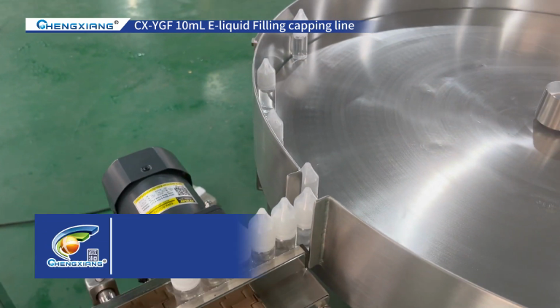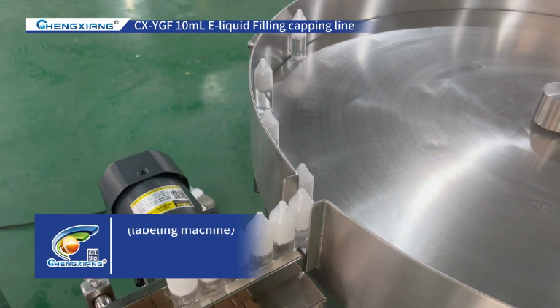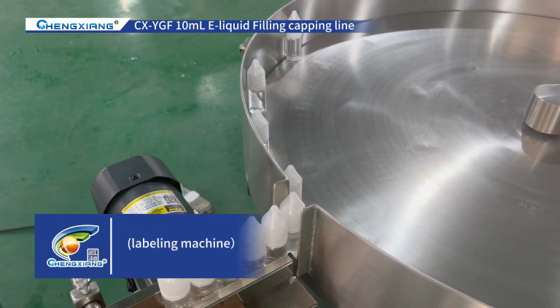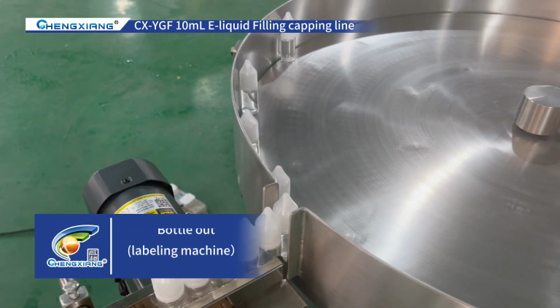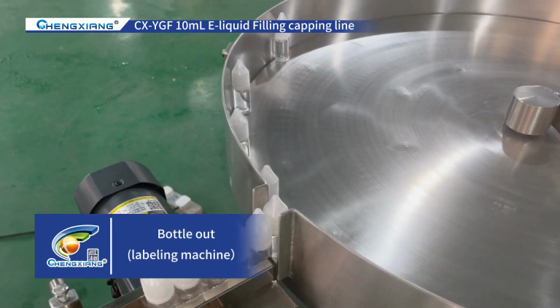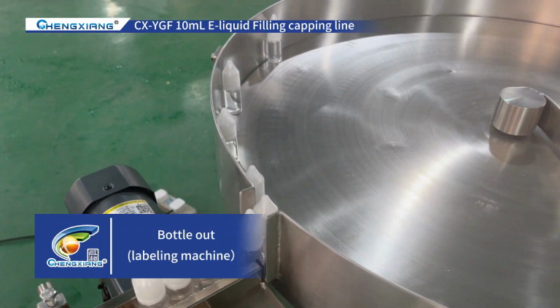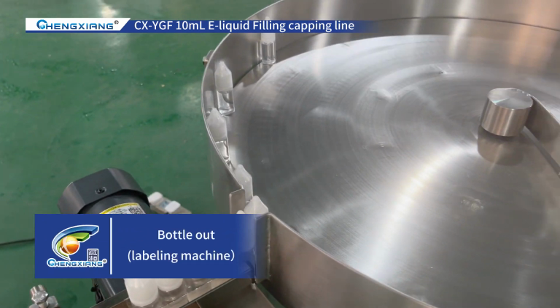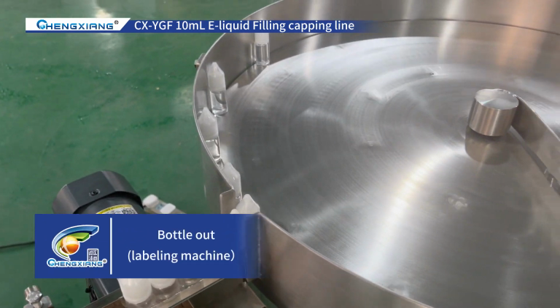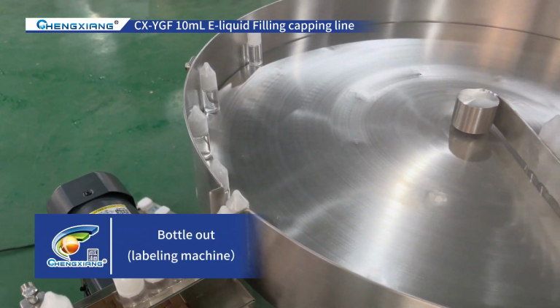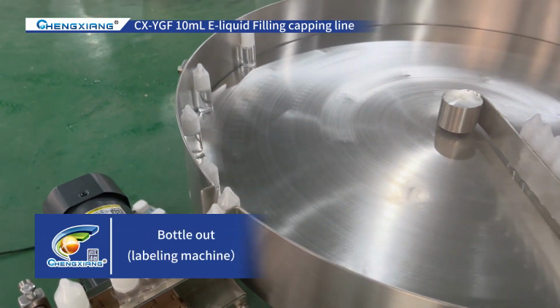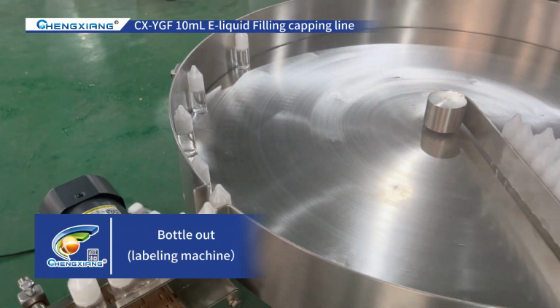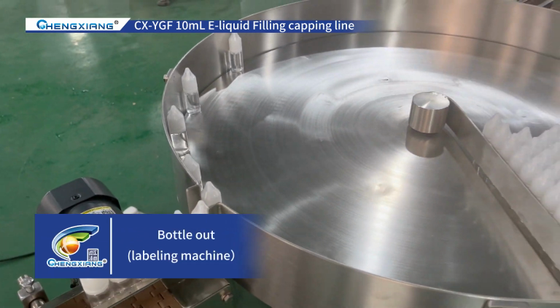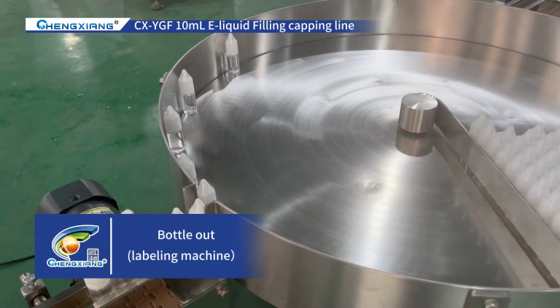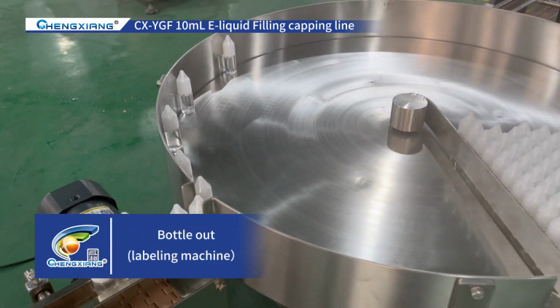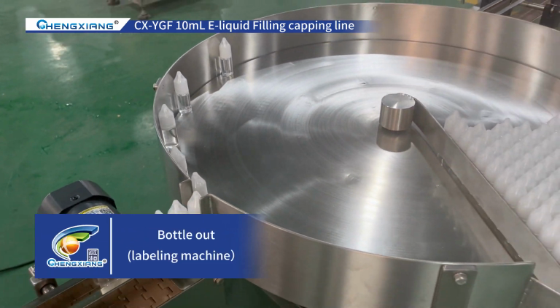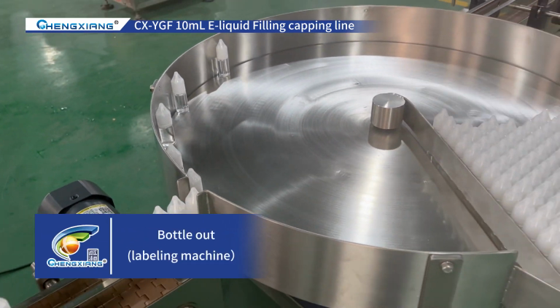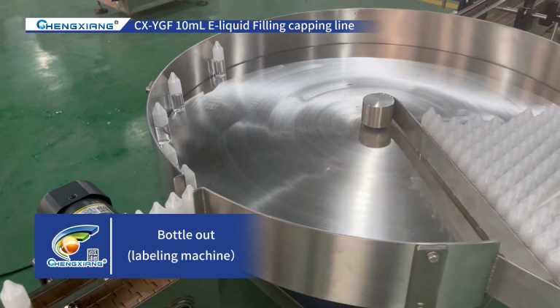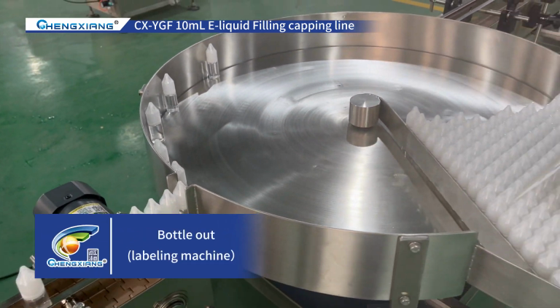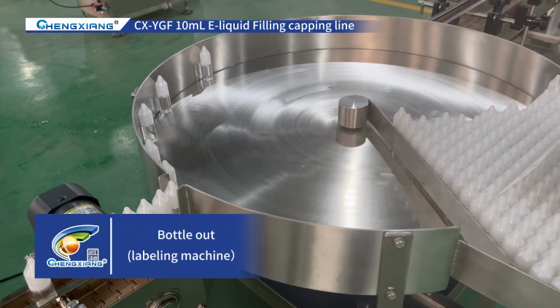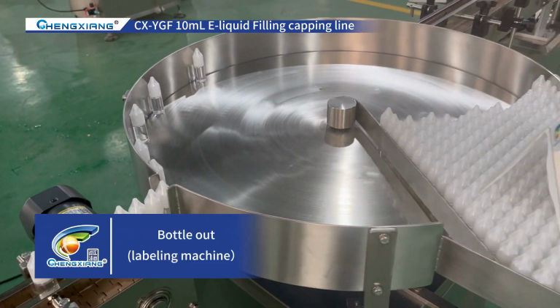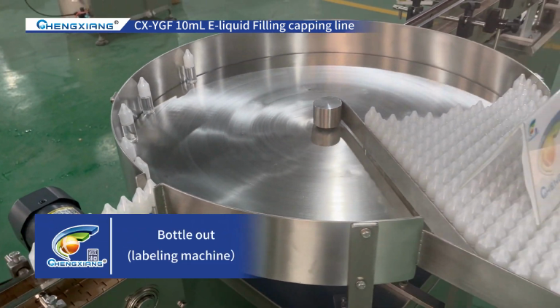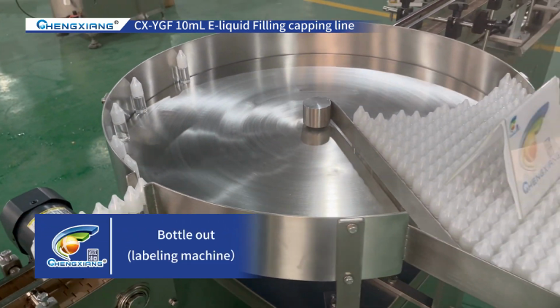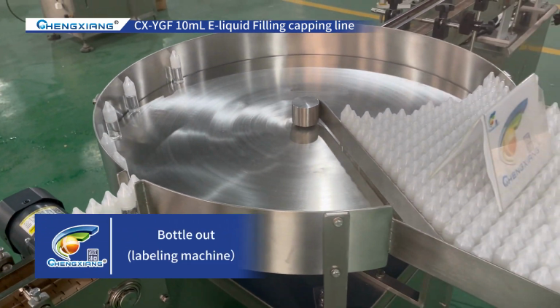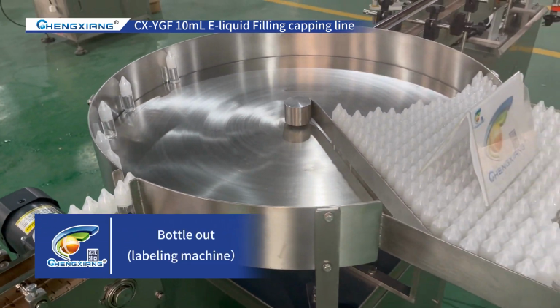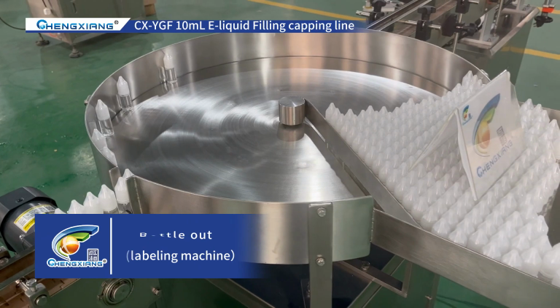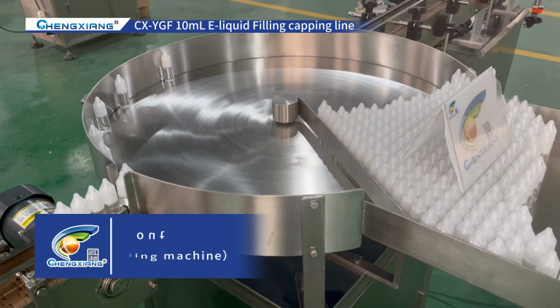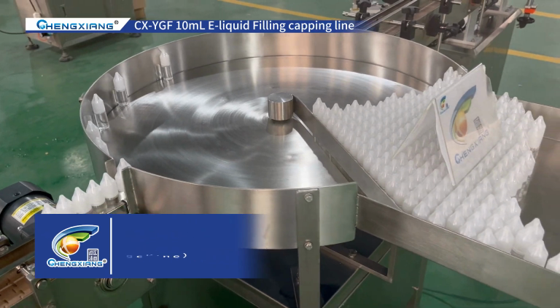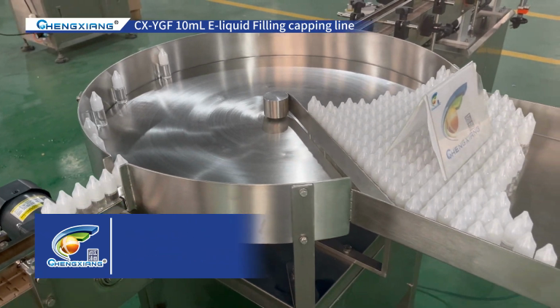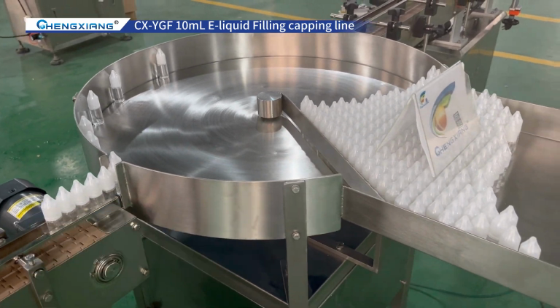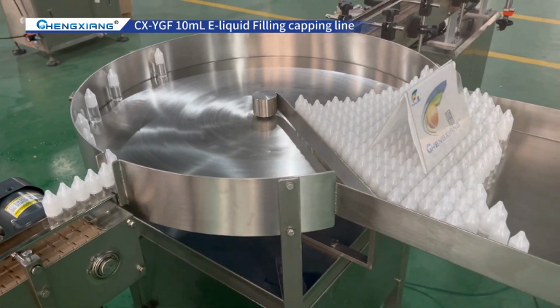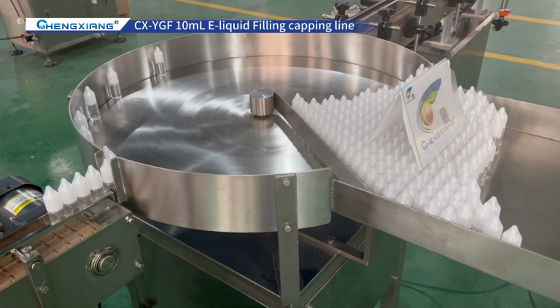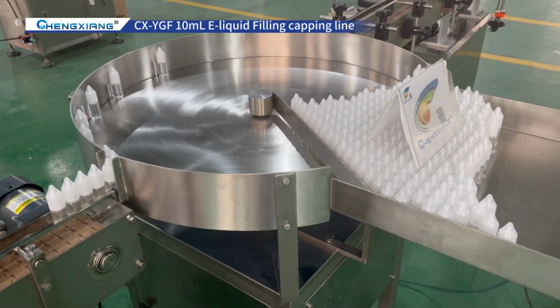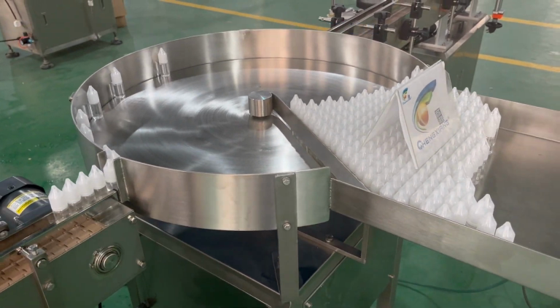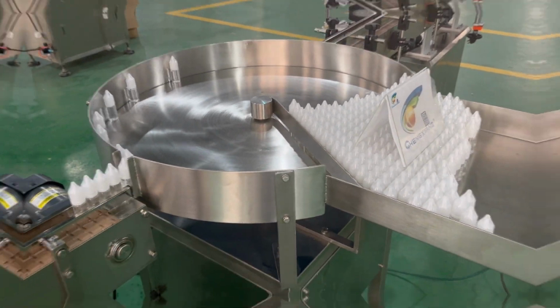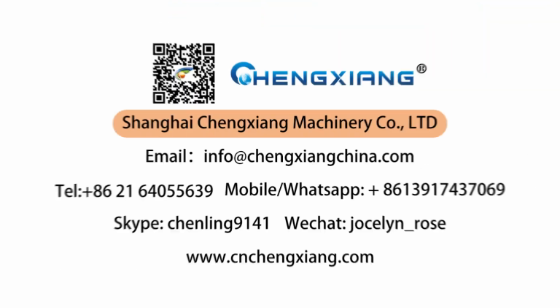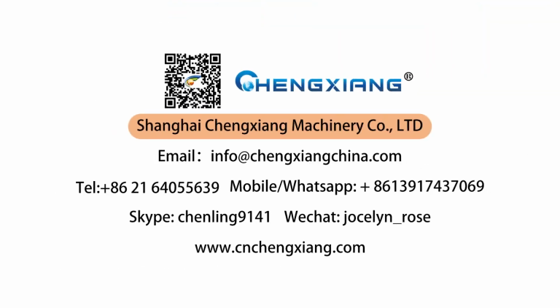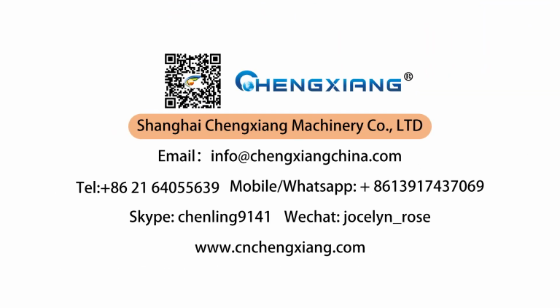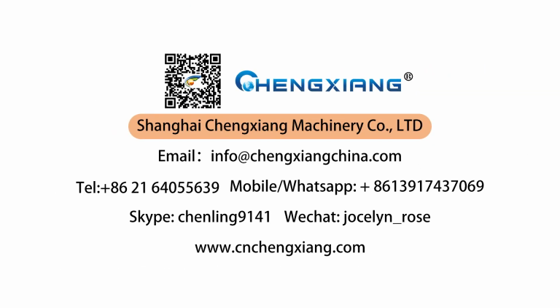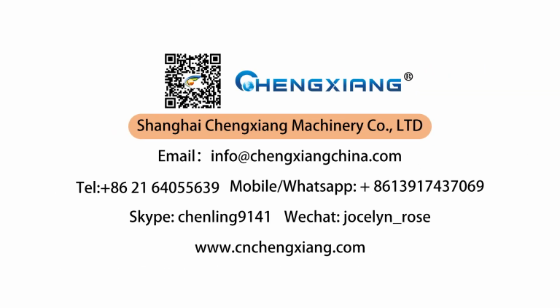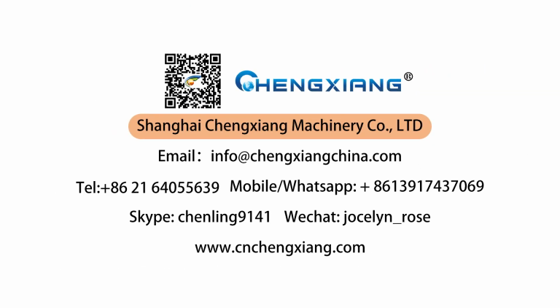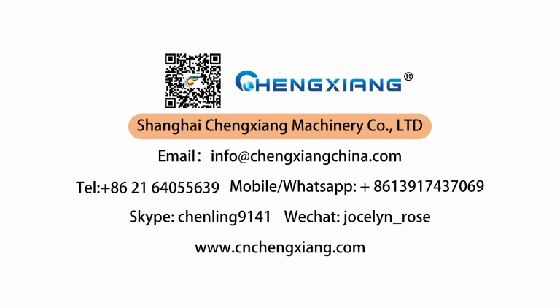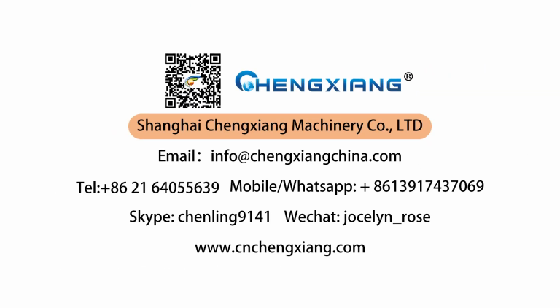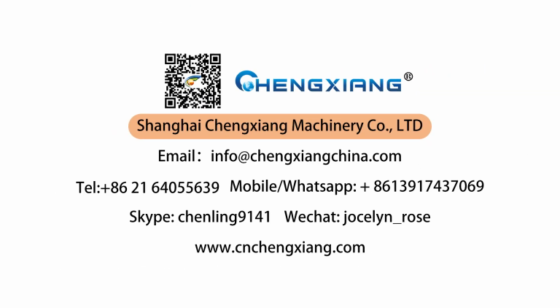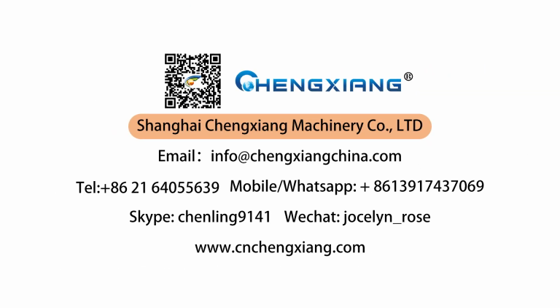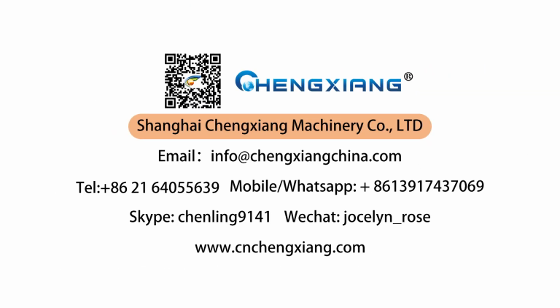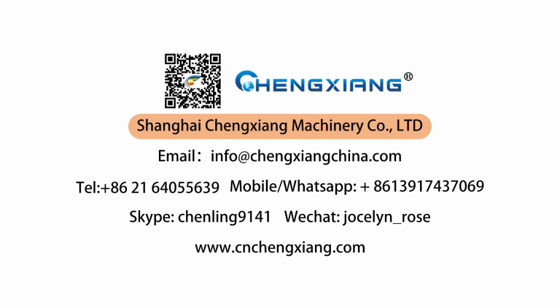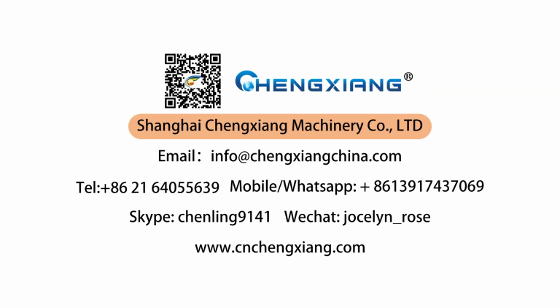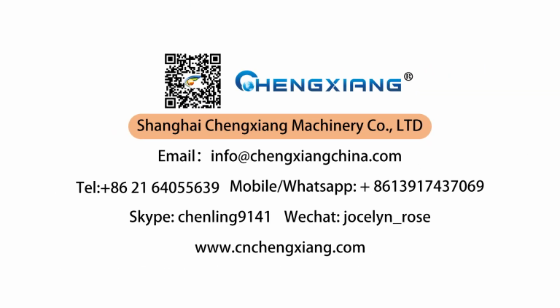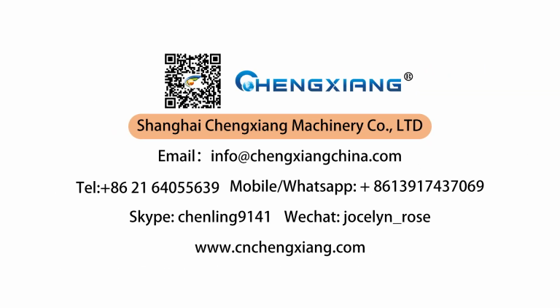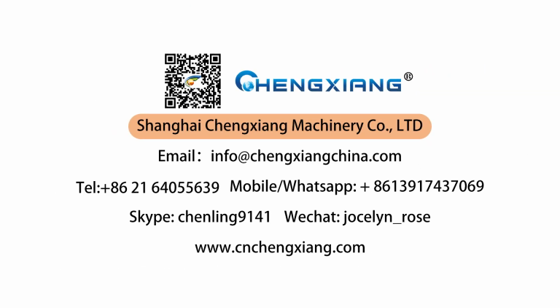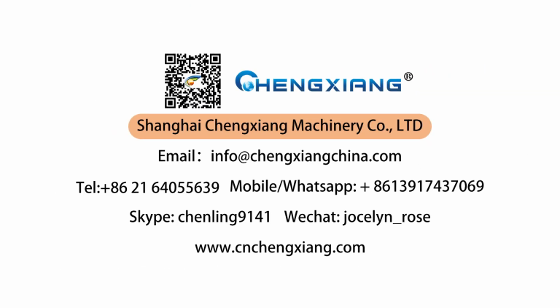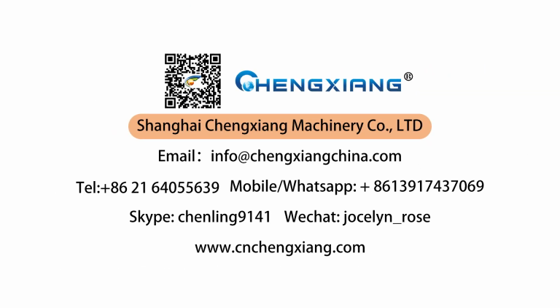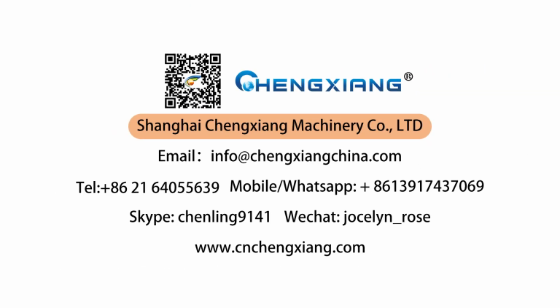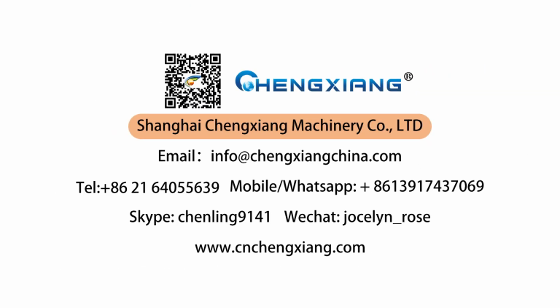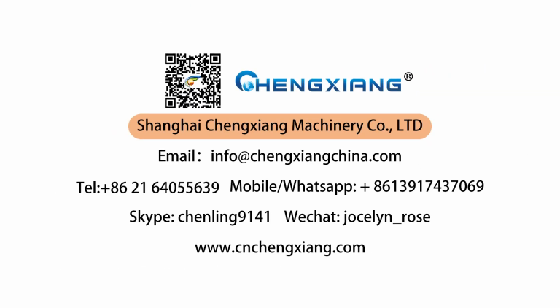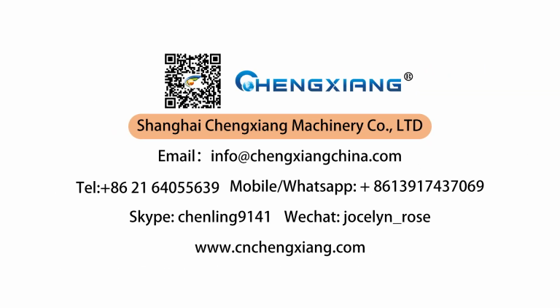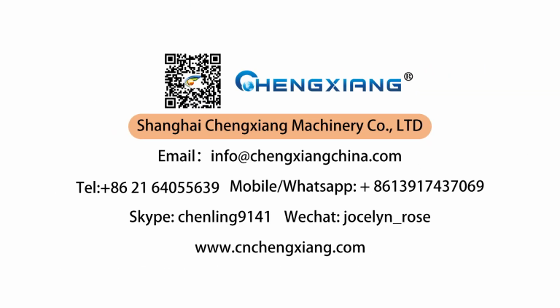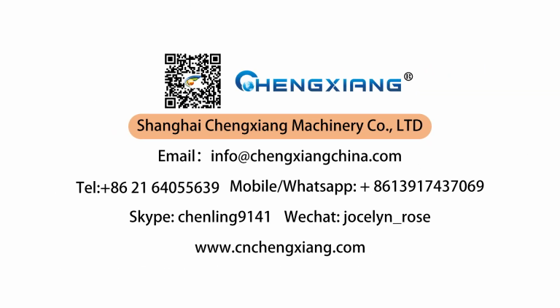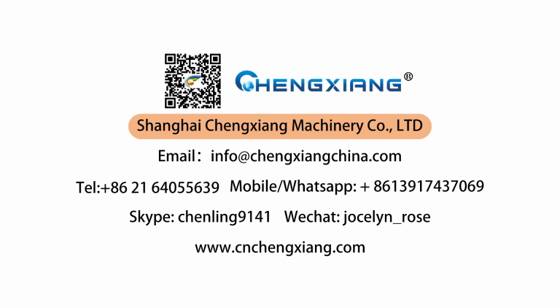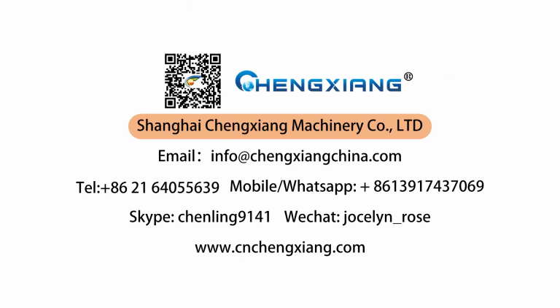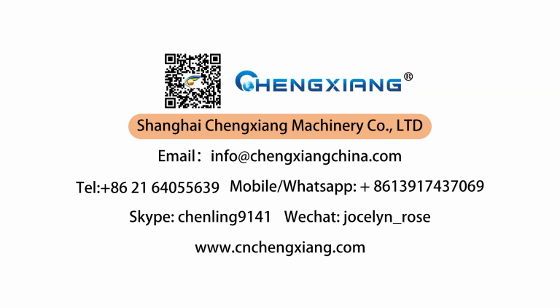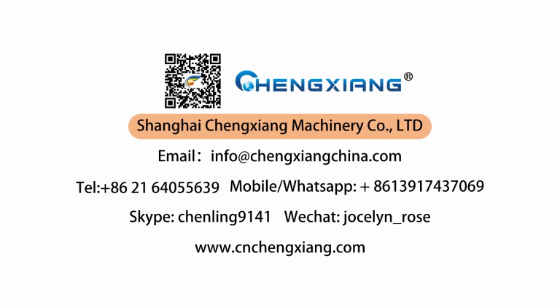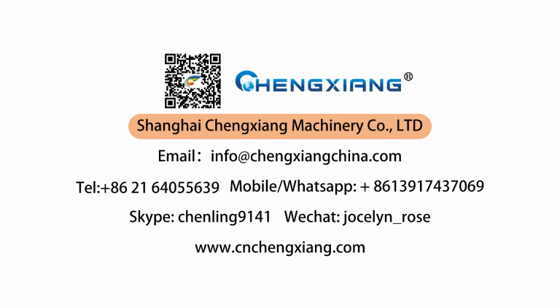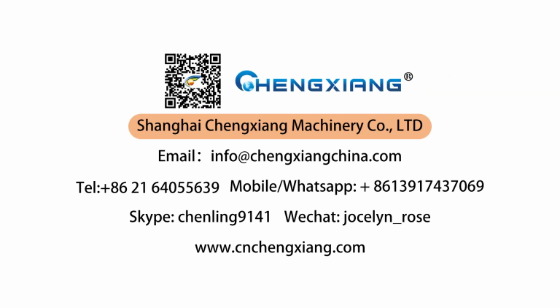Bottle out, labeling machine. If you want to know more, please contact us.